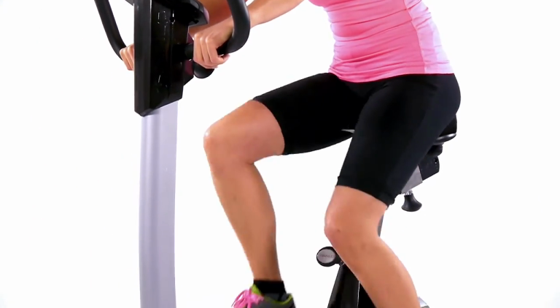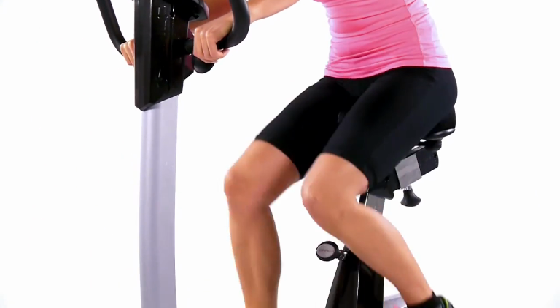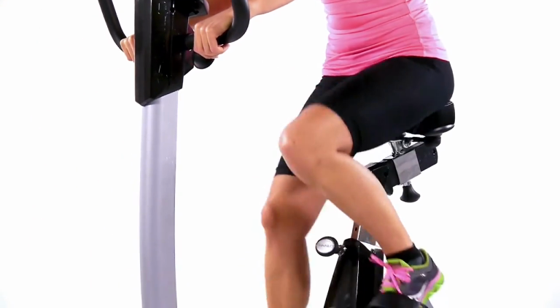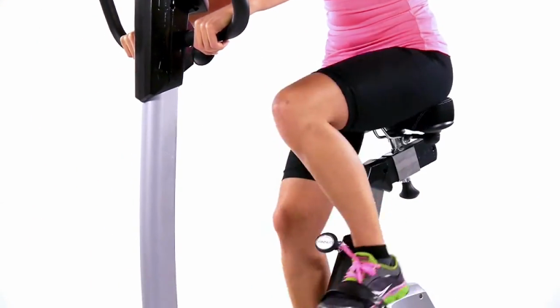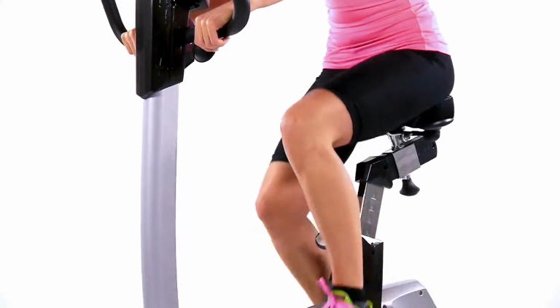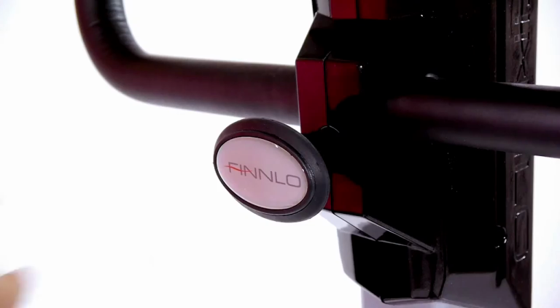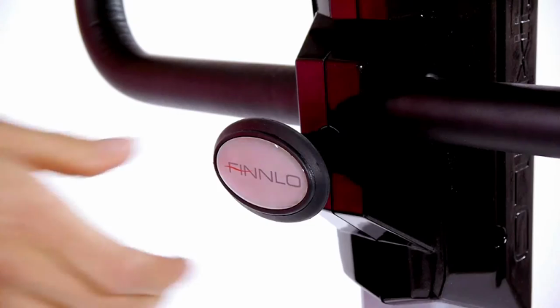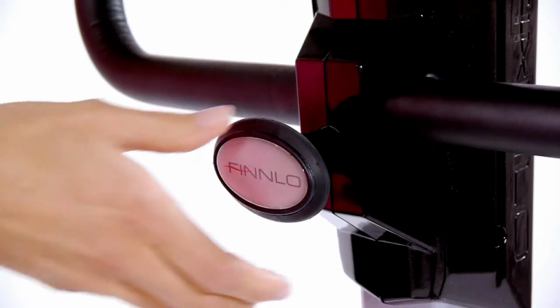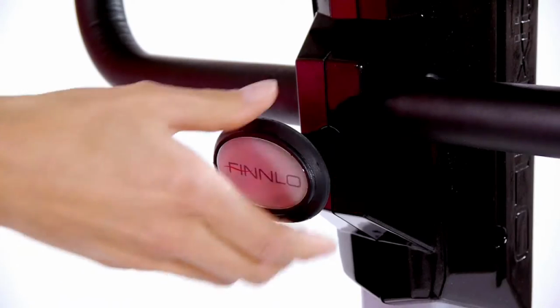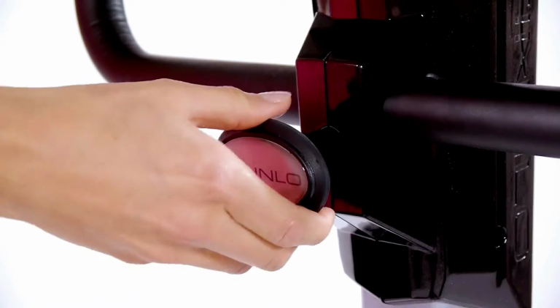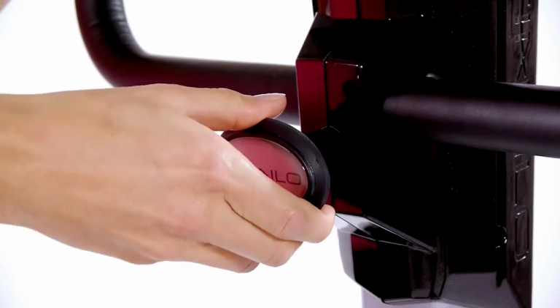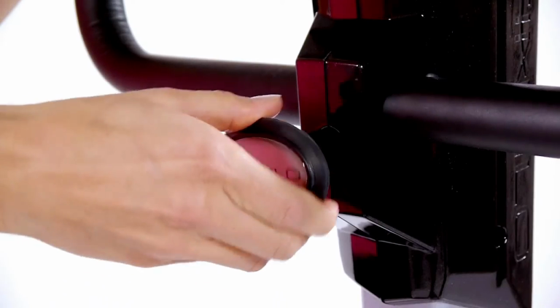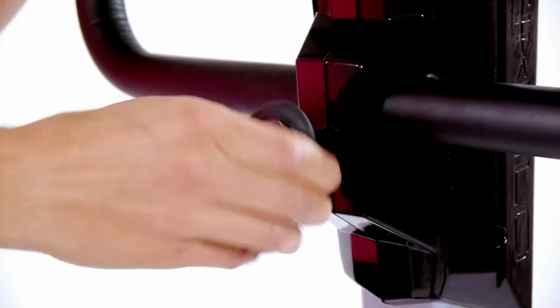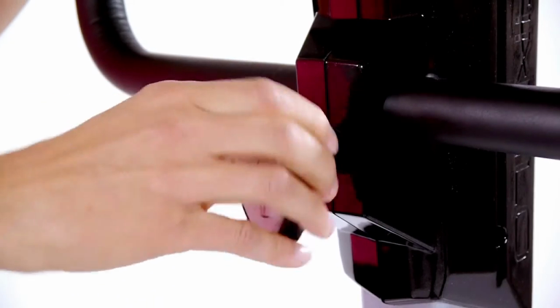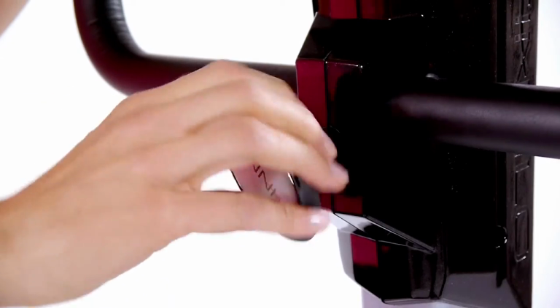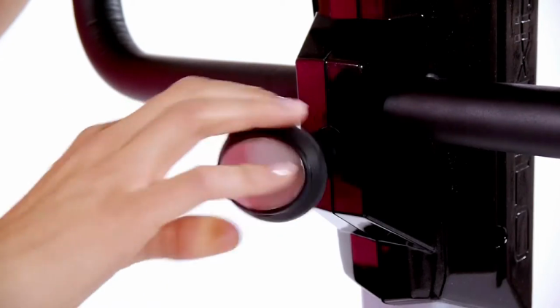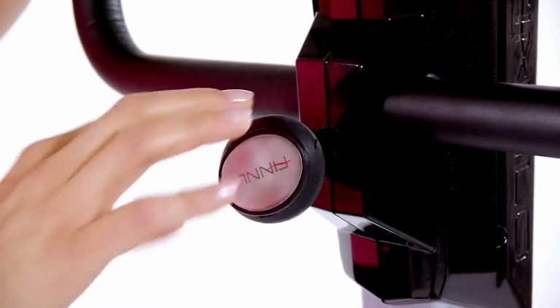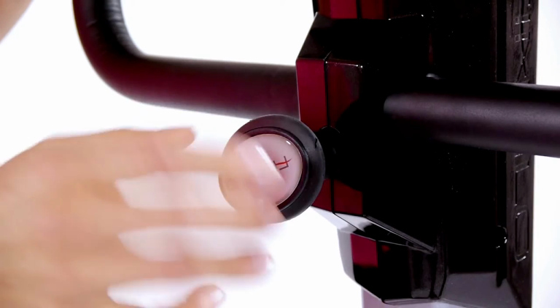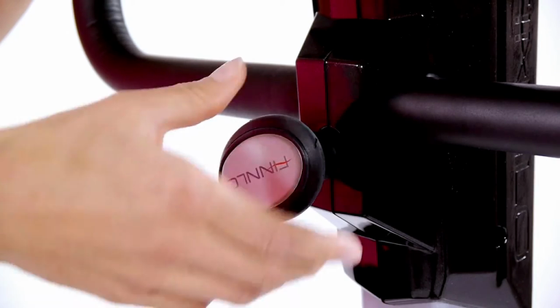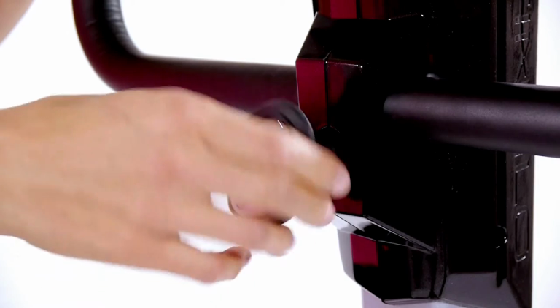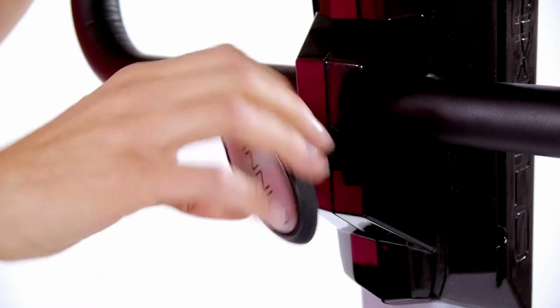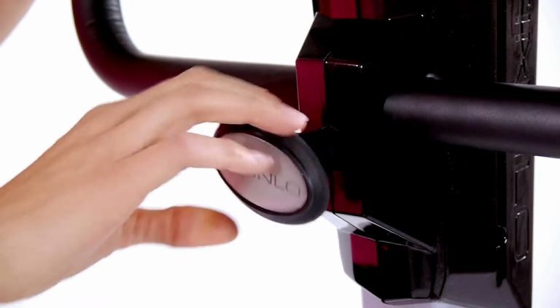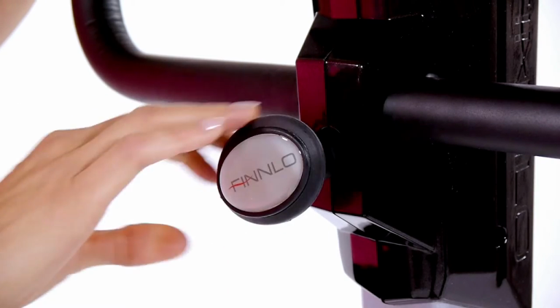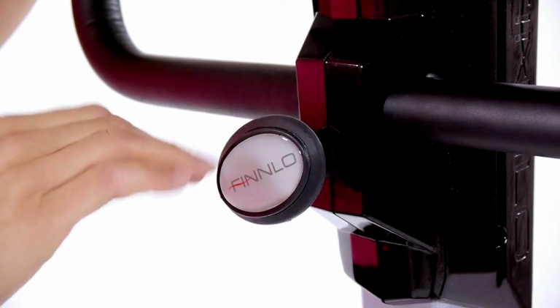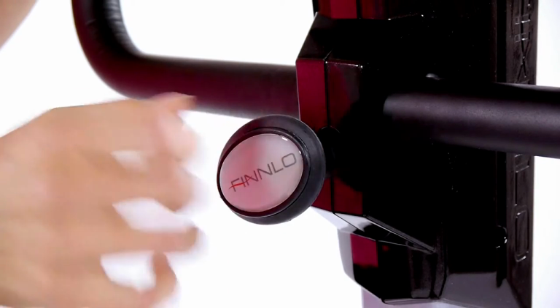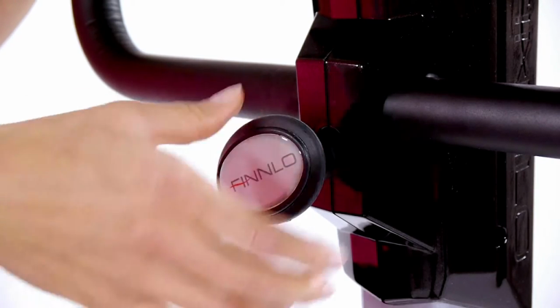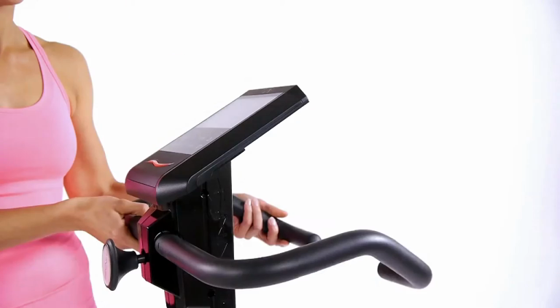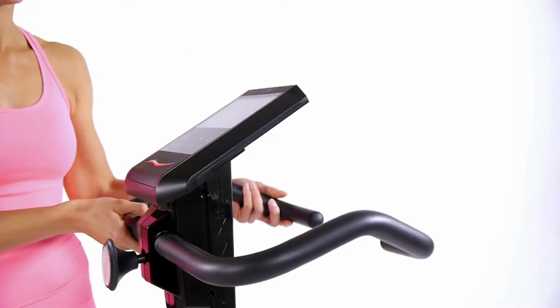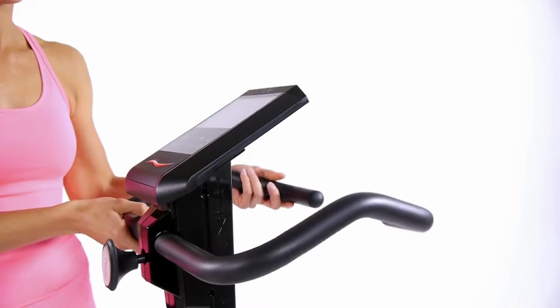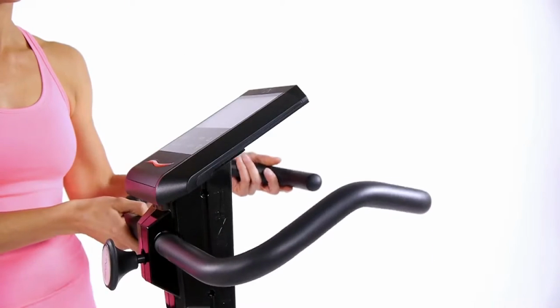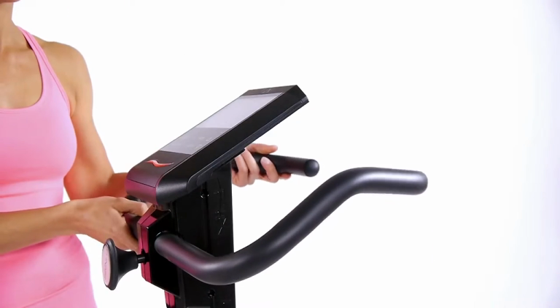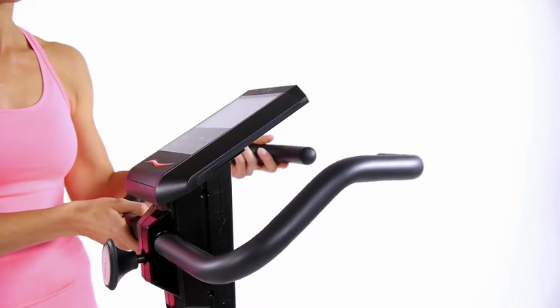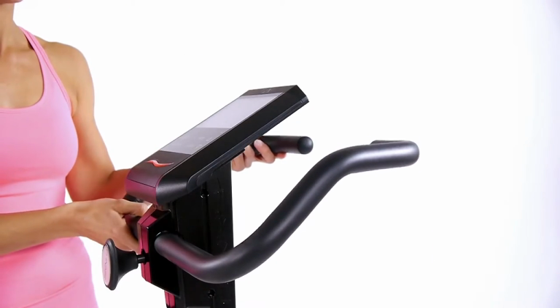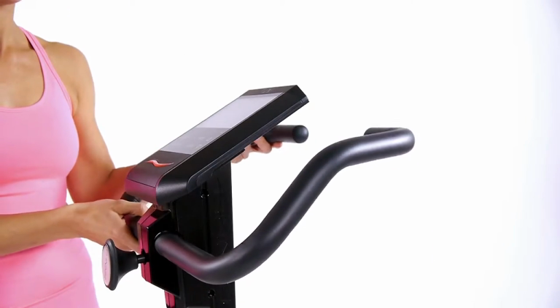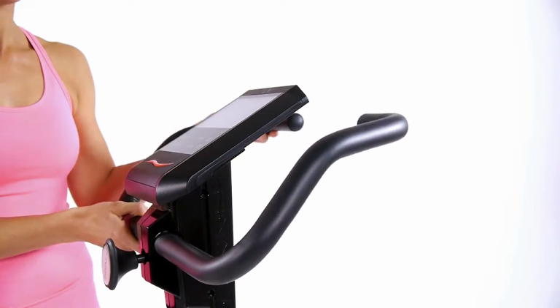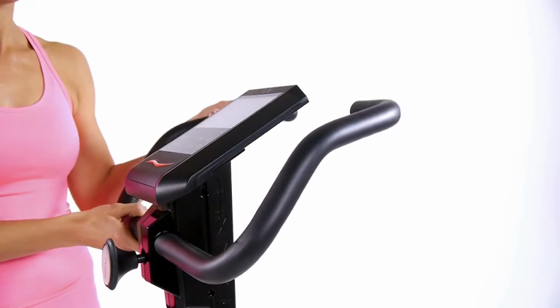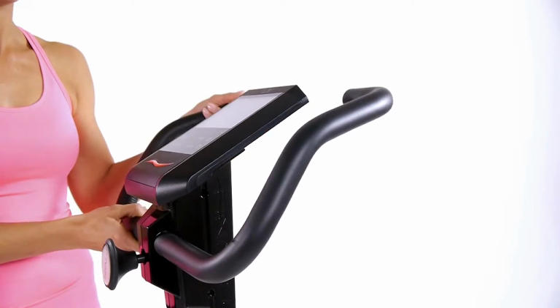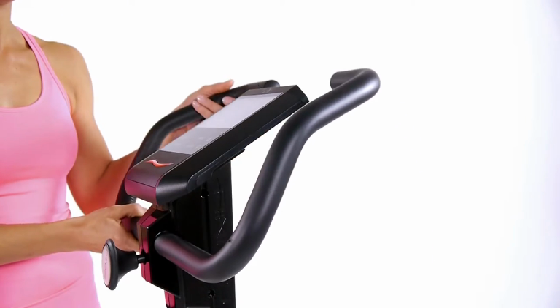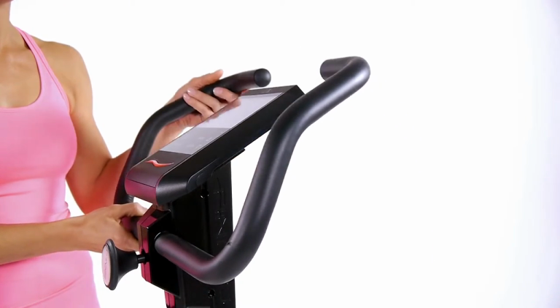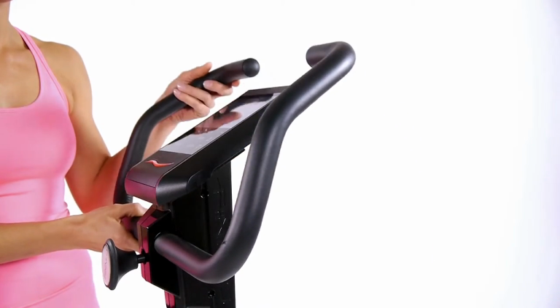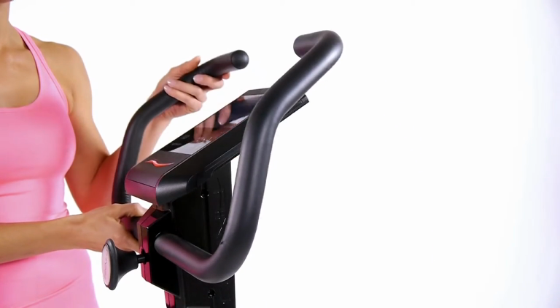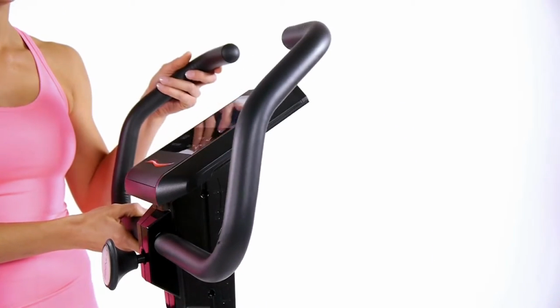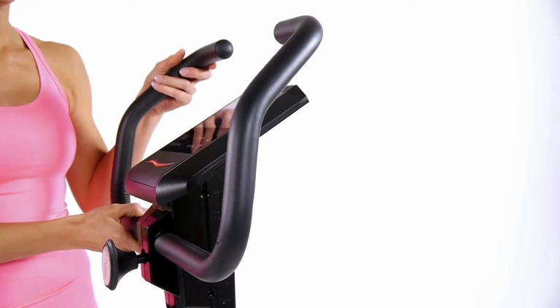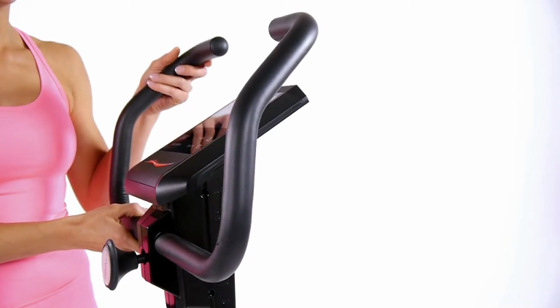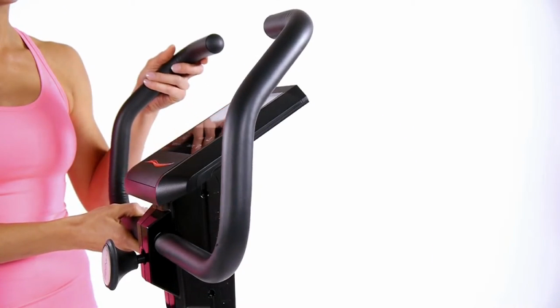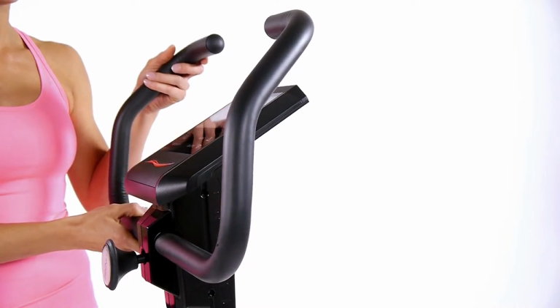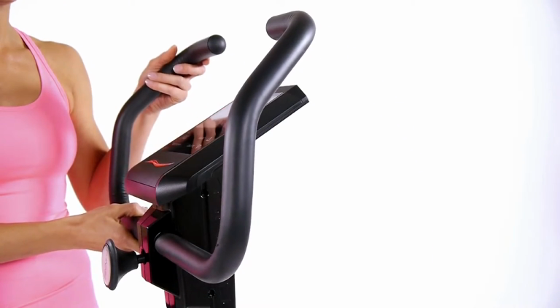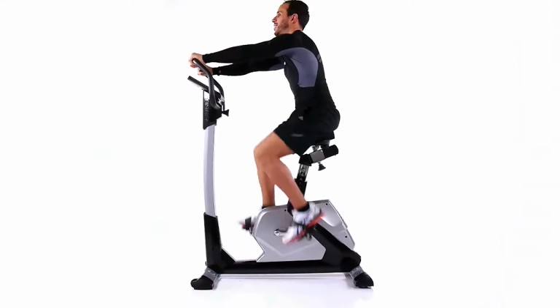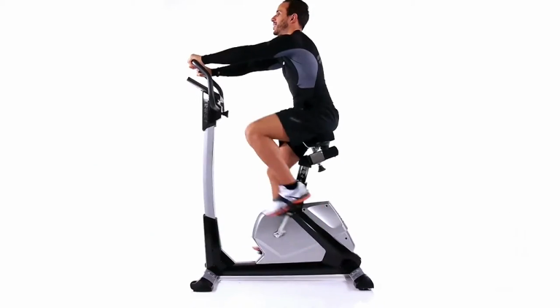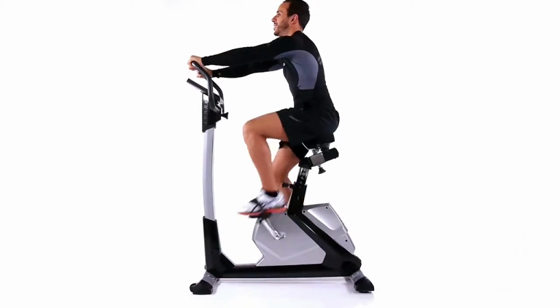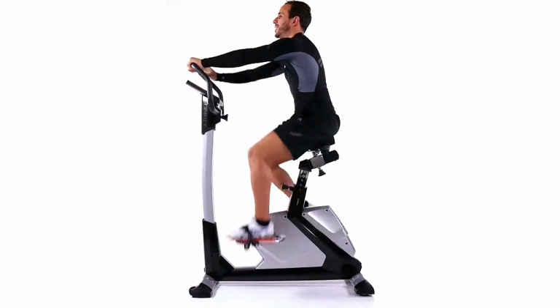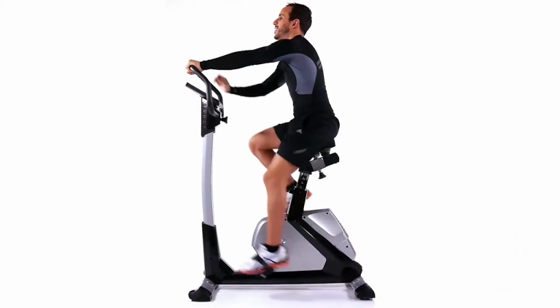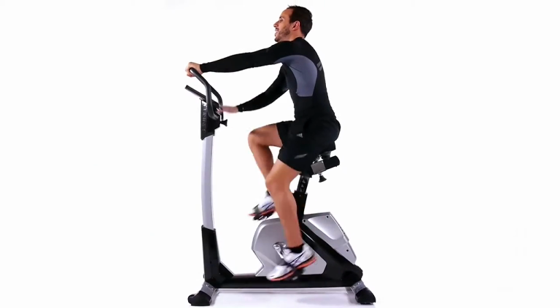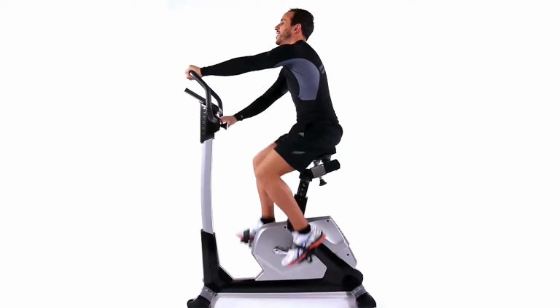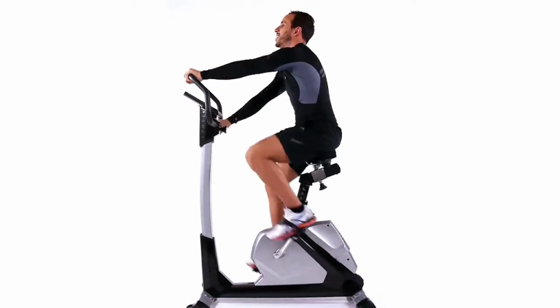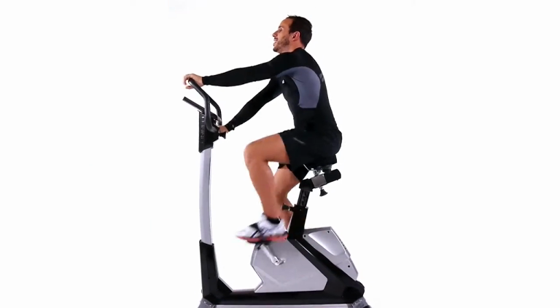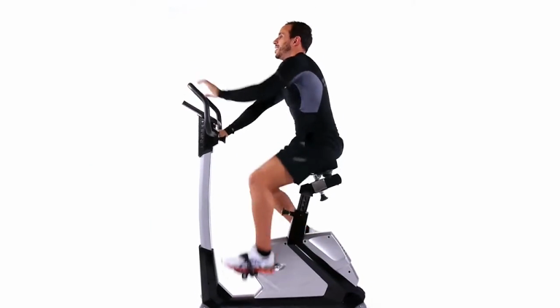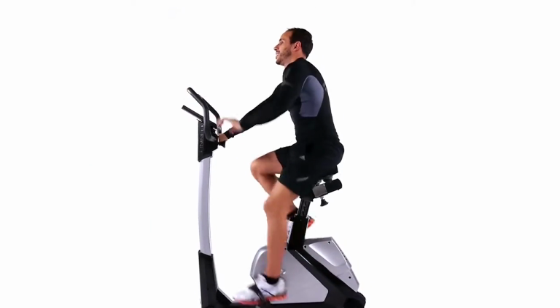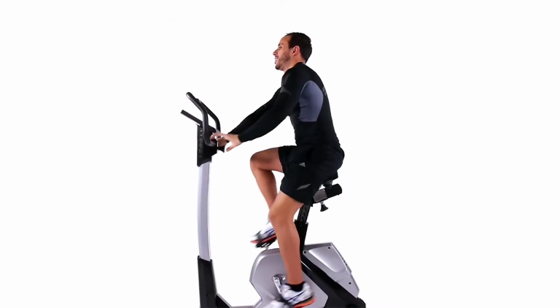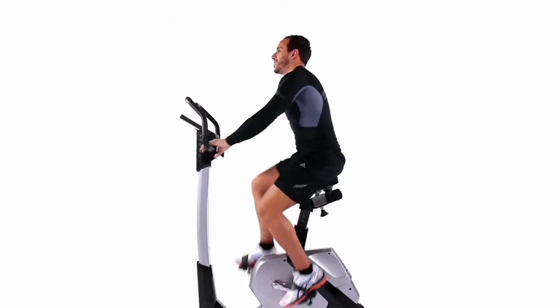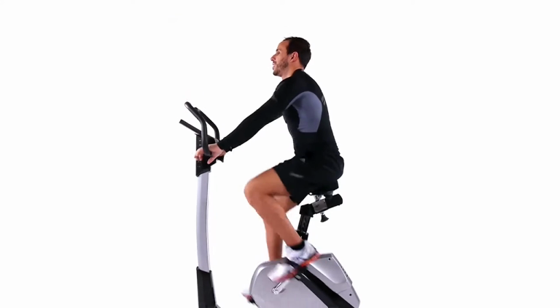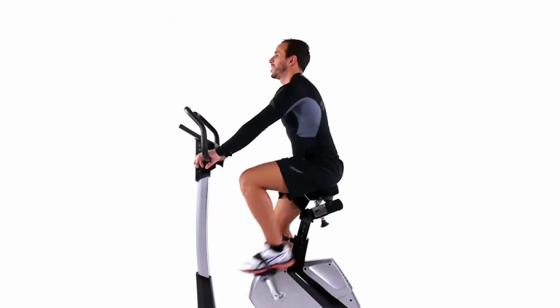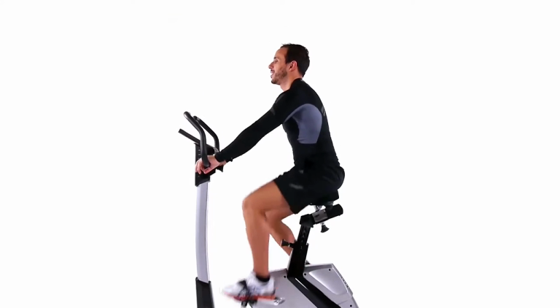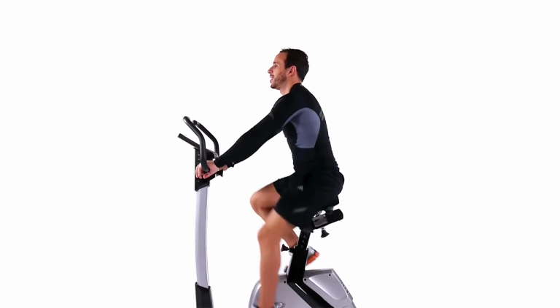The multi-position handlebar allows numerous handle variations and provides a relaxed, healthy, and in particular, a back-friendly seated position.